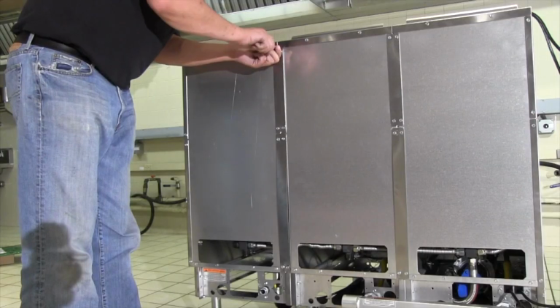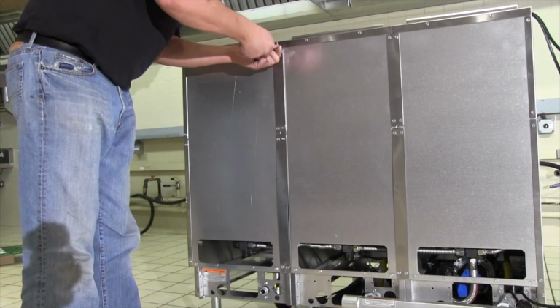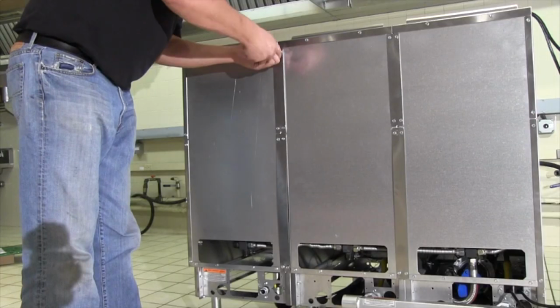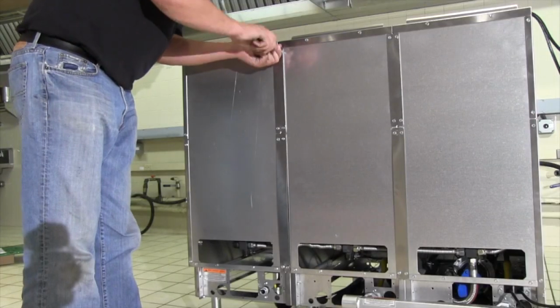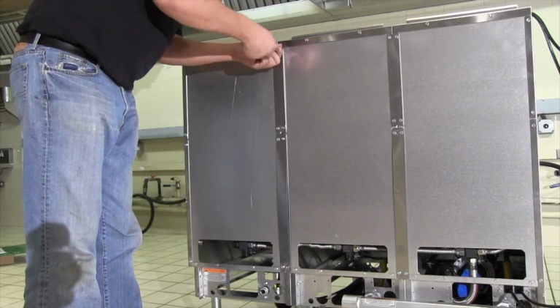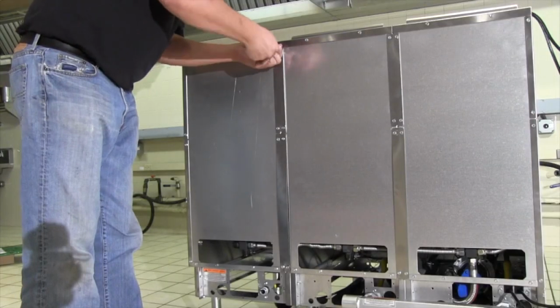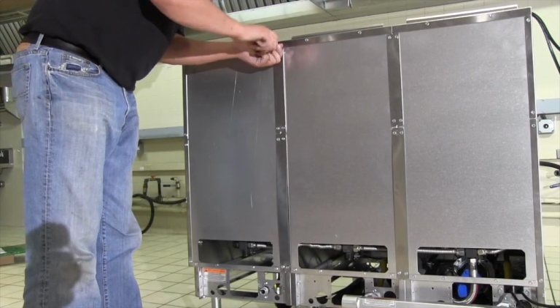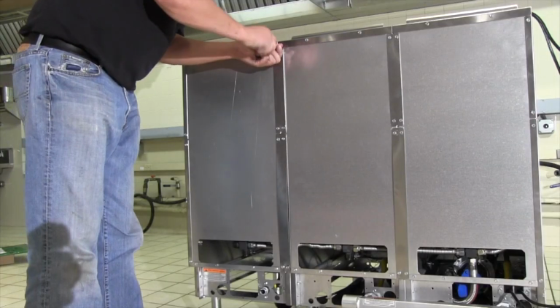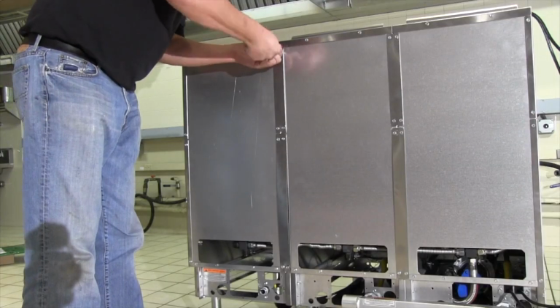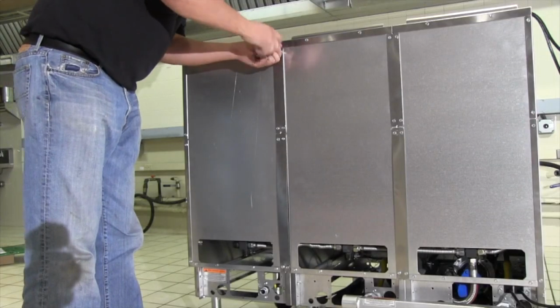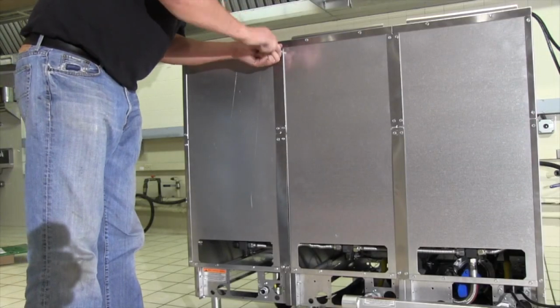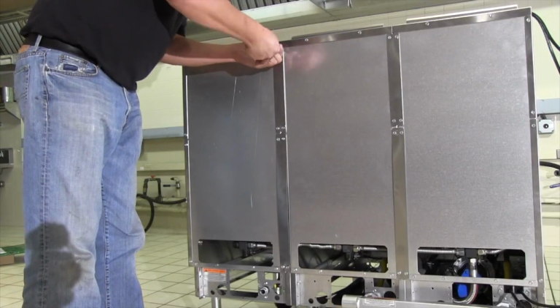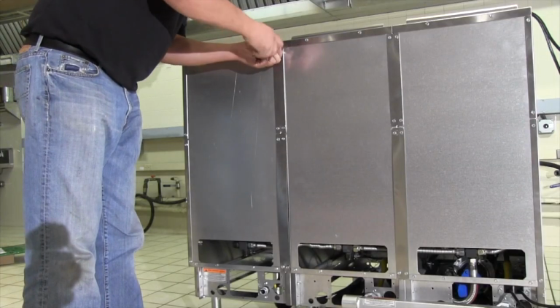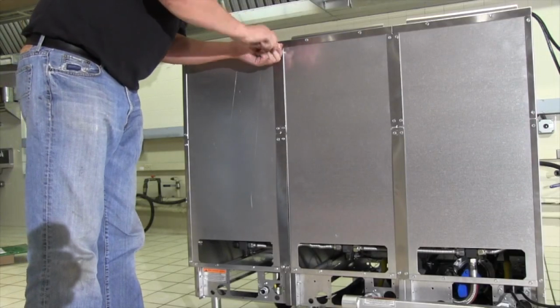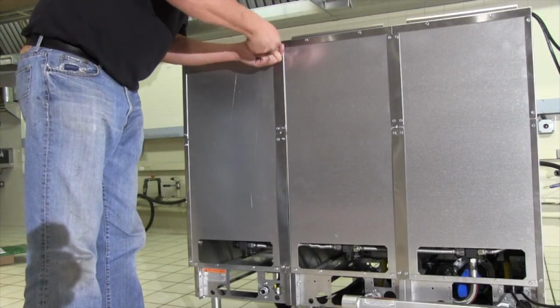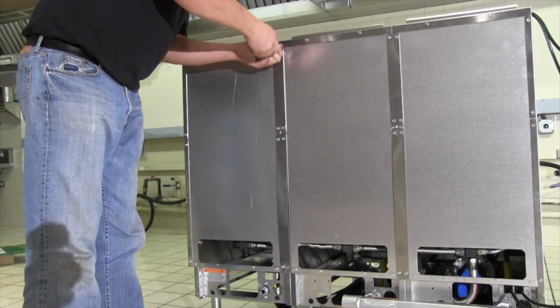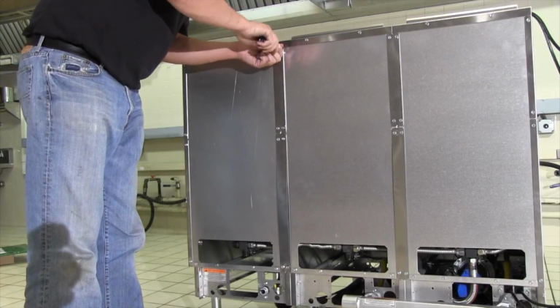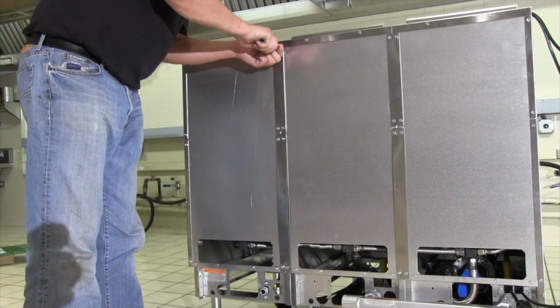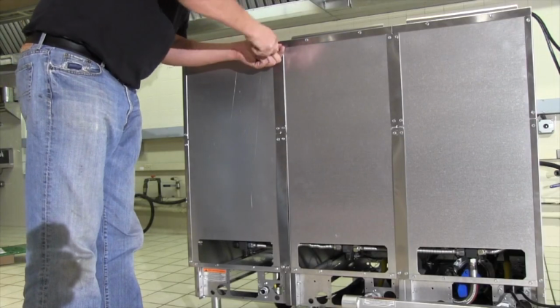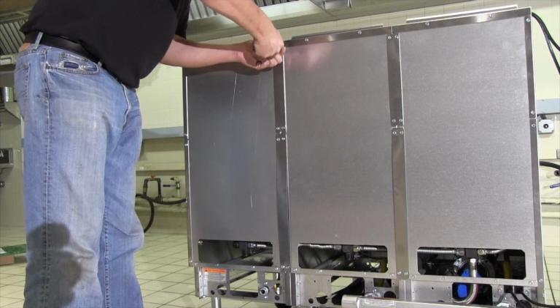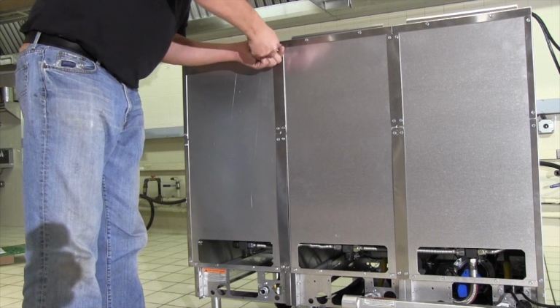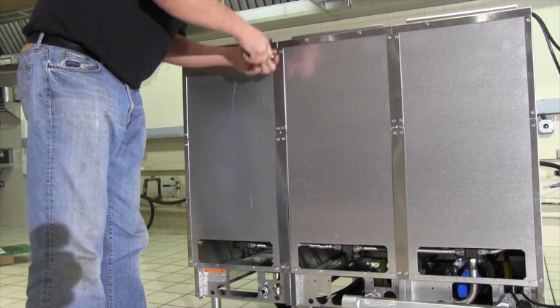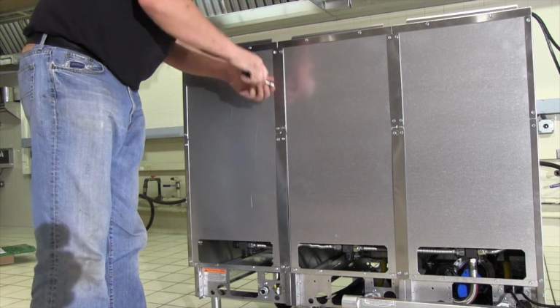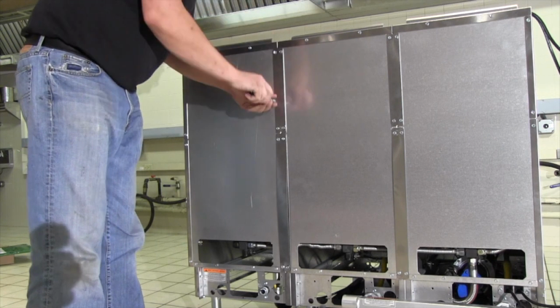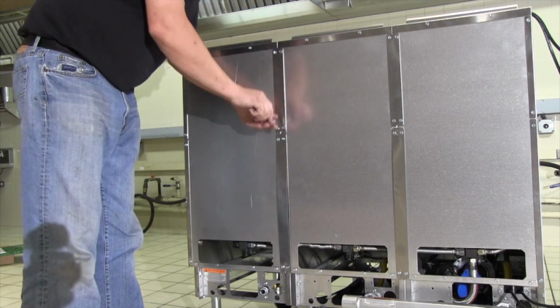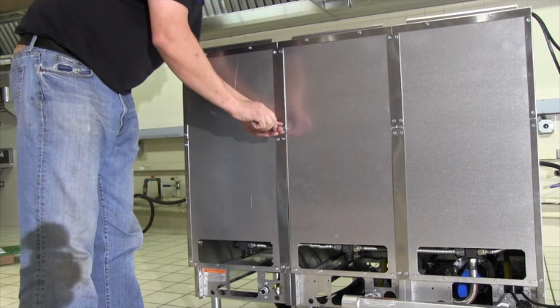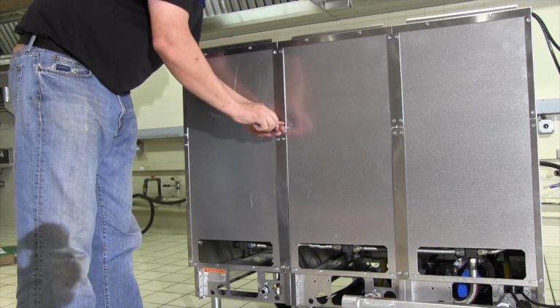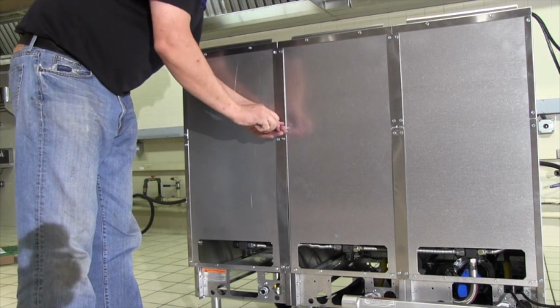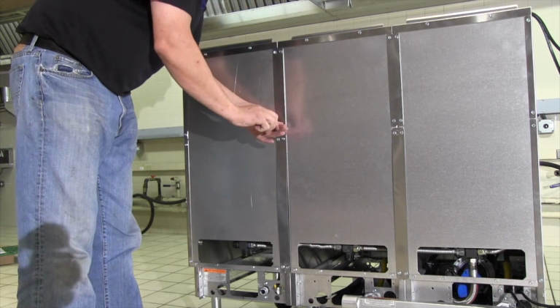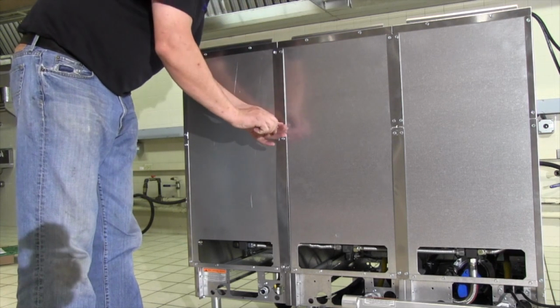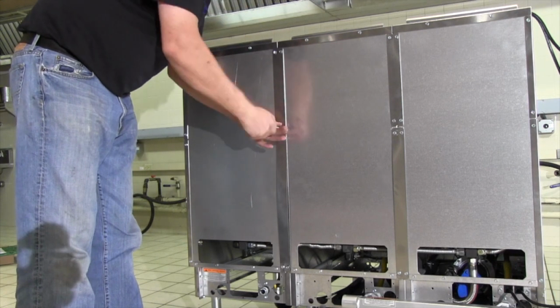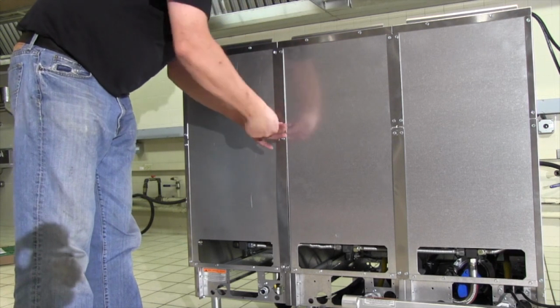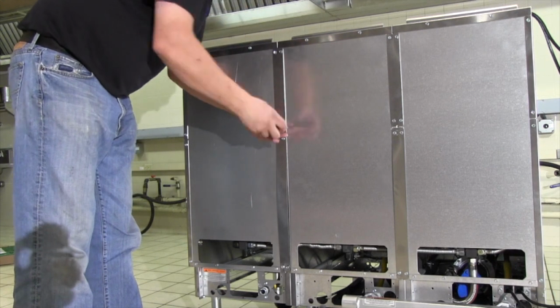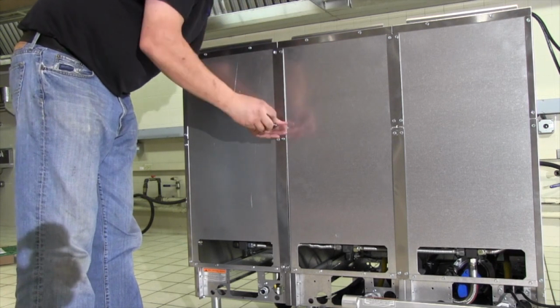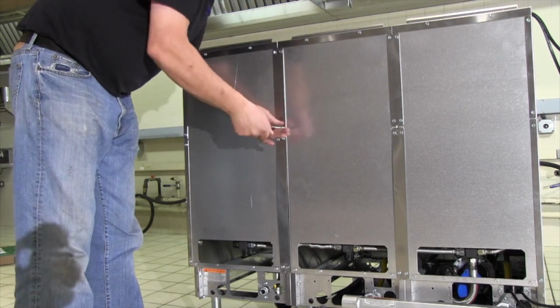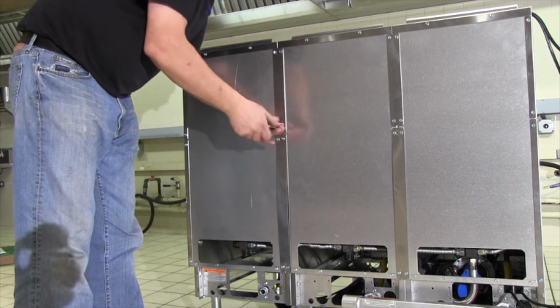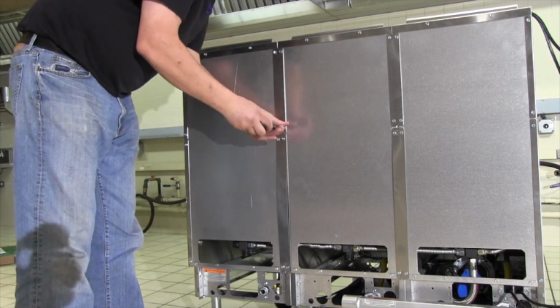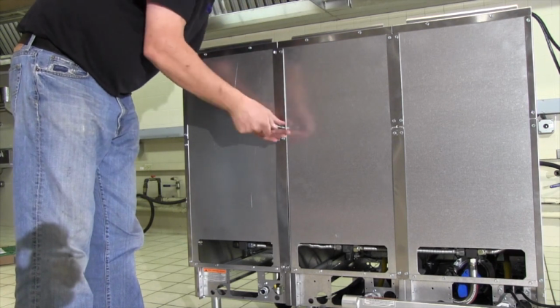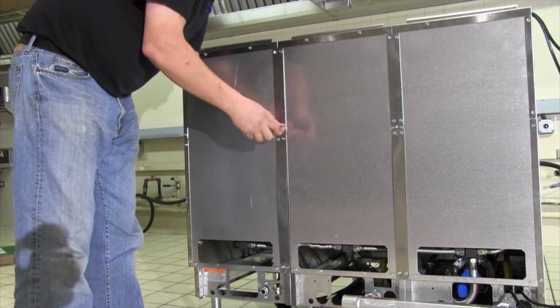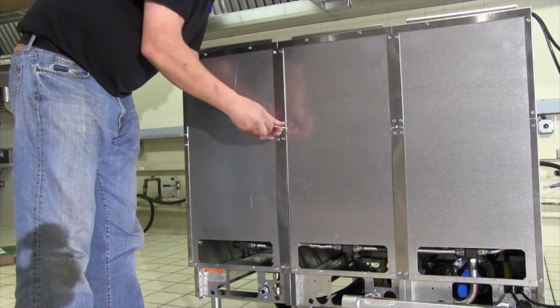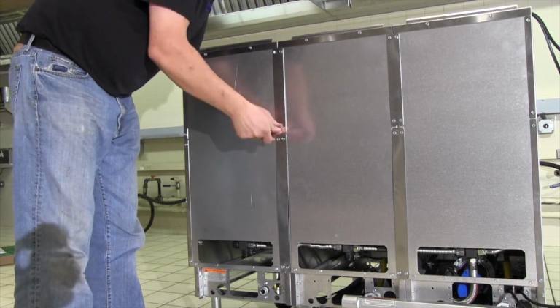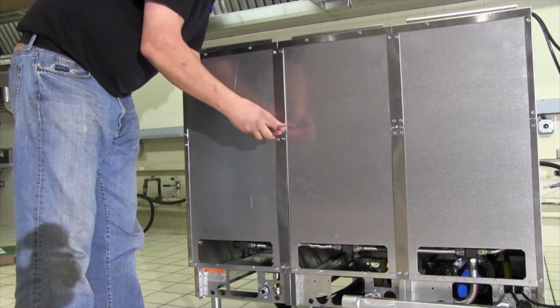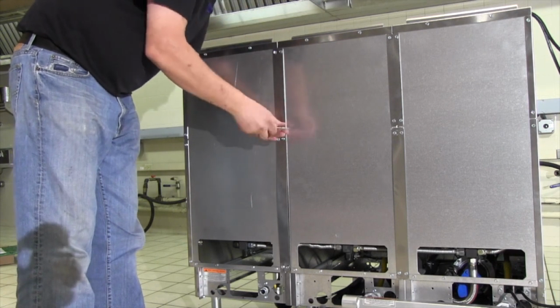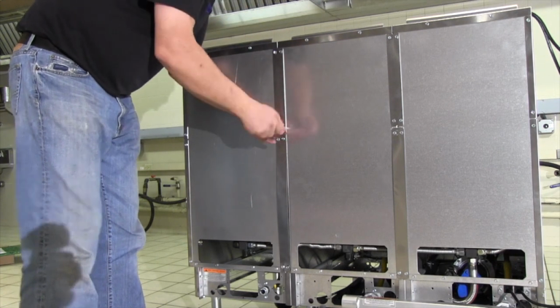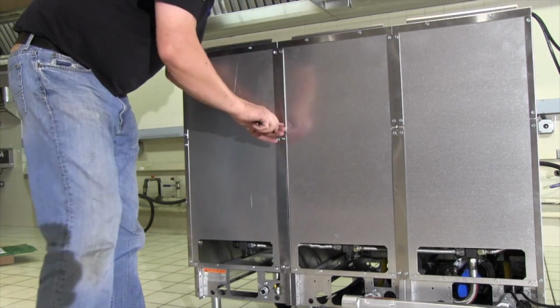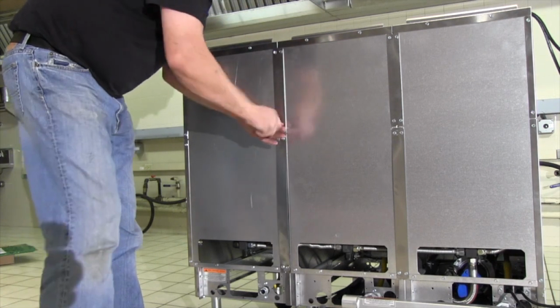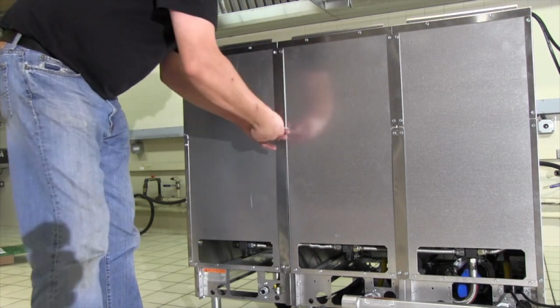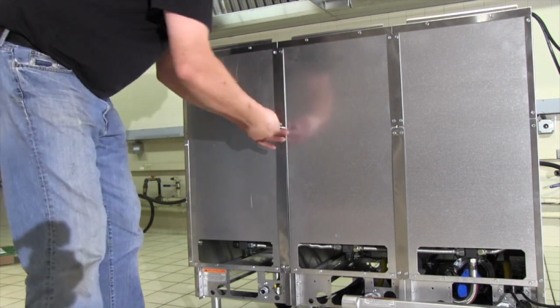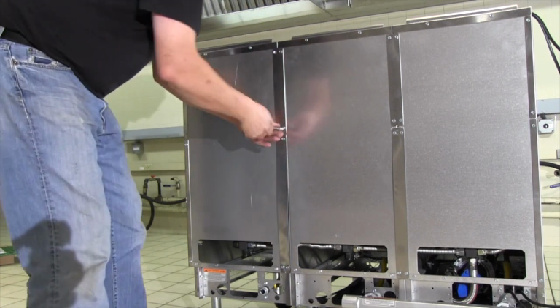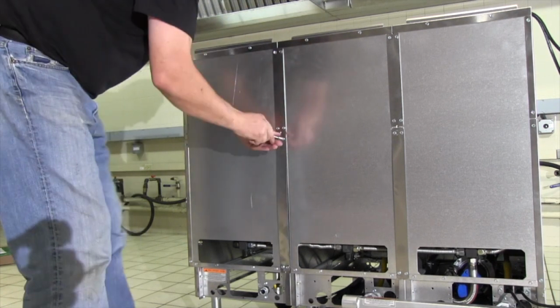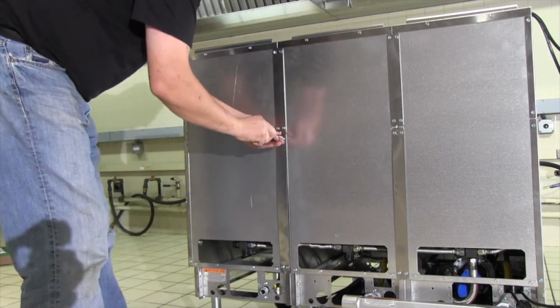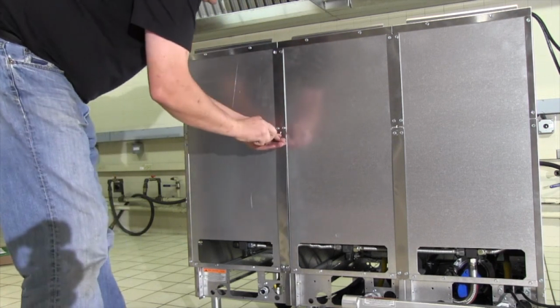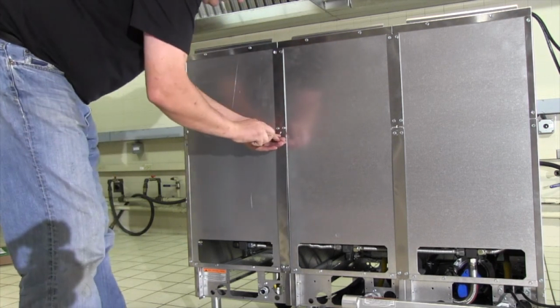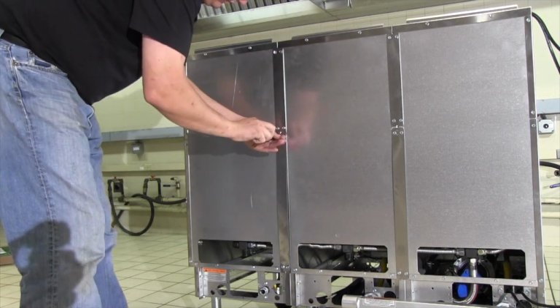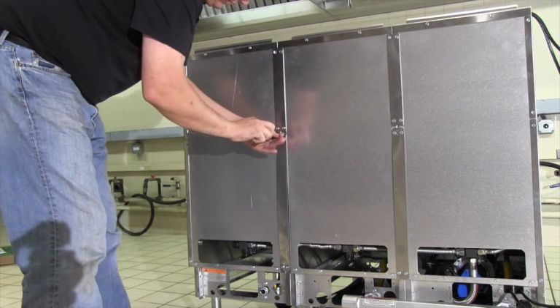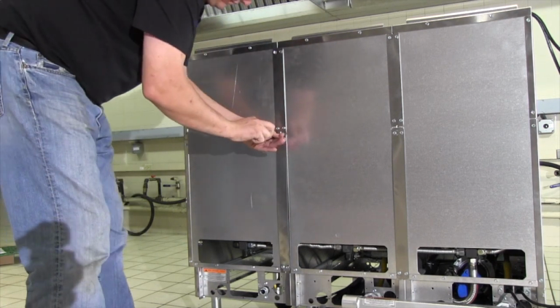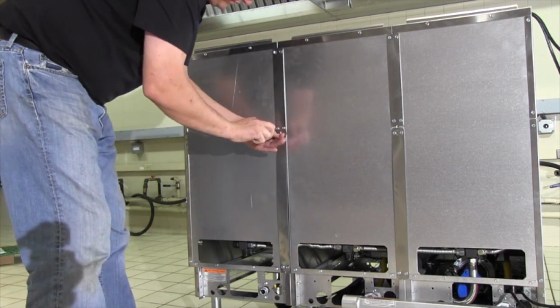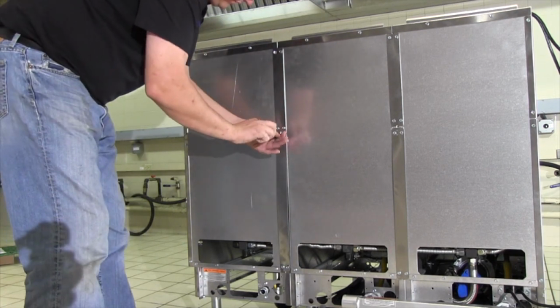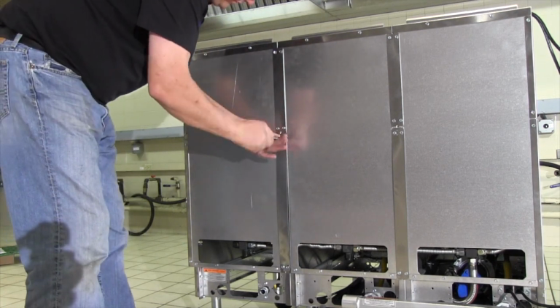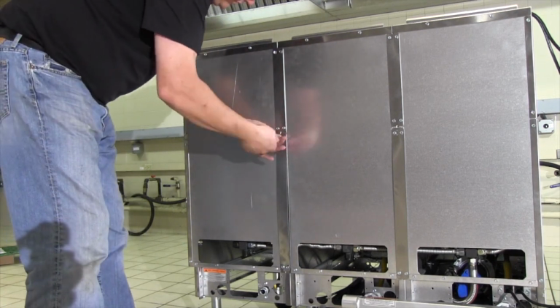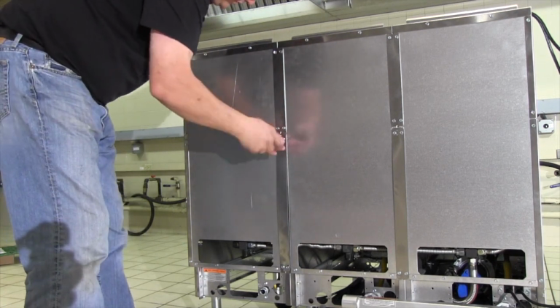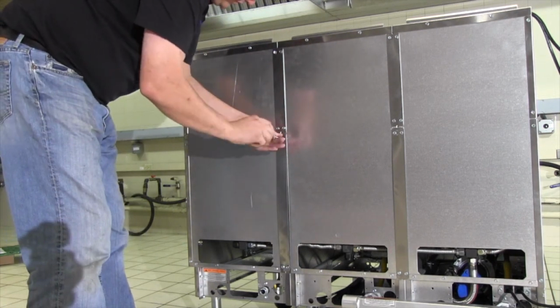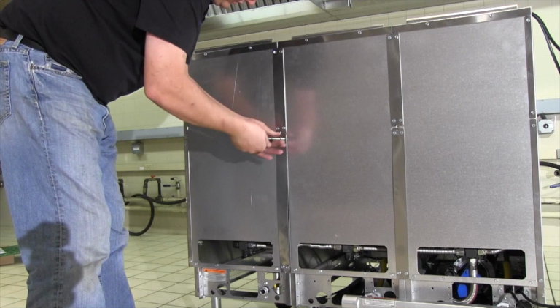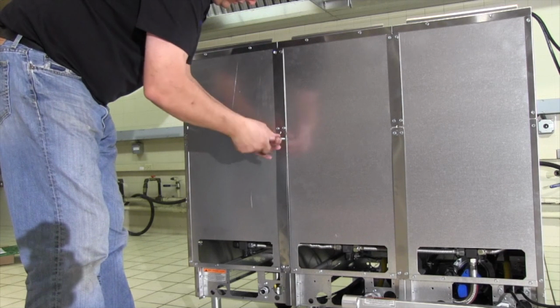Slightly loosen the screws for the attaching flange on the back of the unit and flatten out the brackets if they are bowed. Retighten all eight screws.